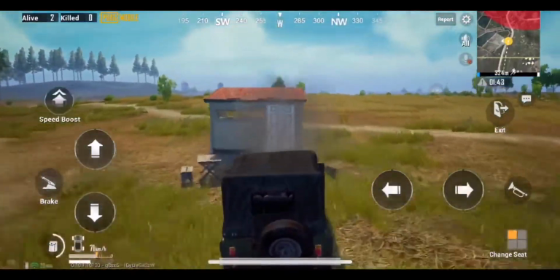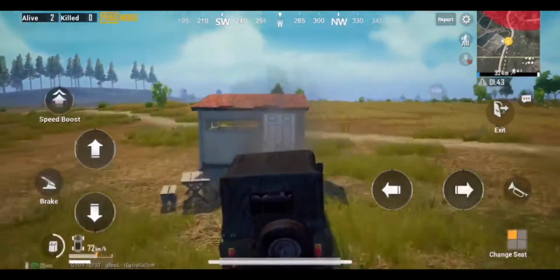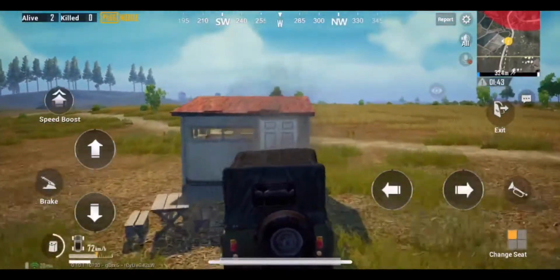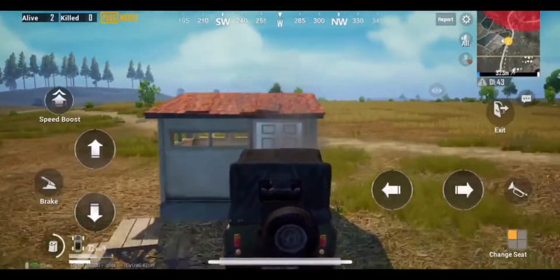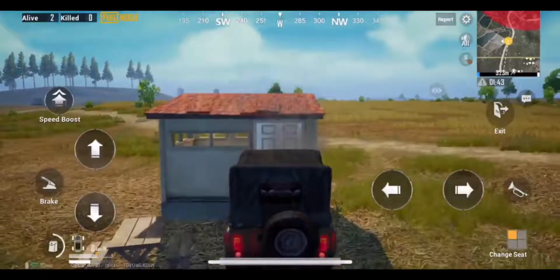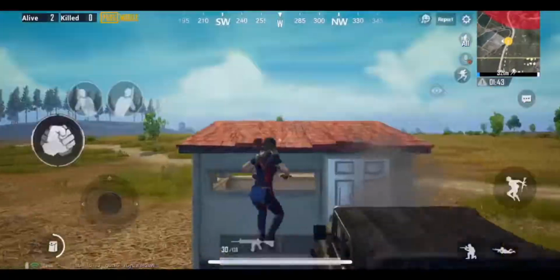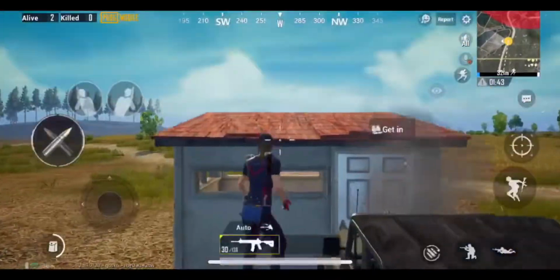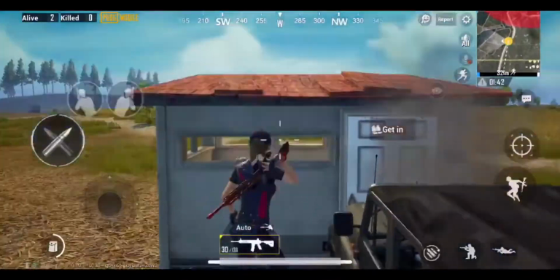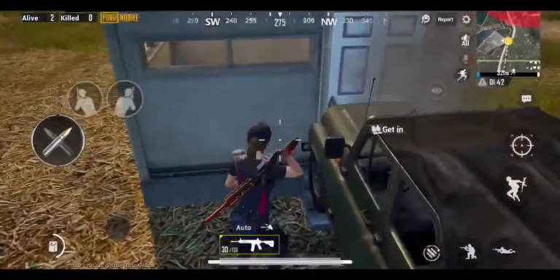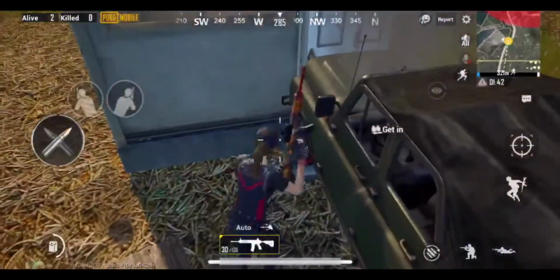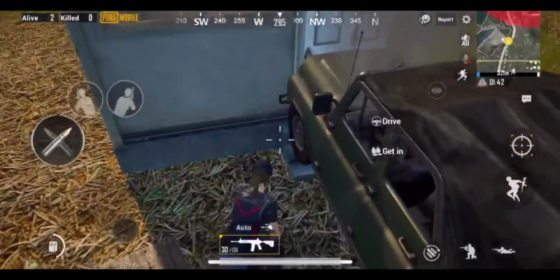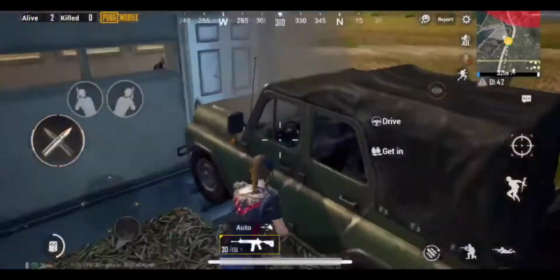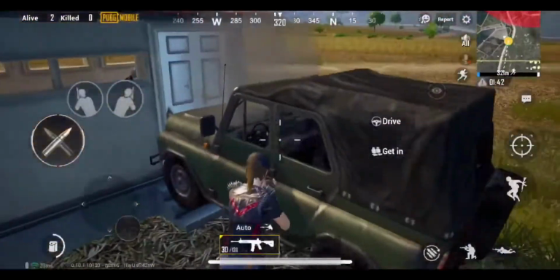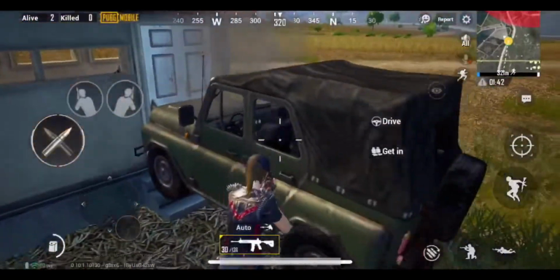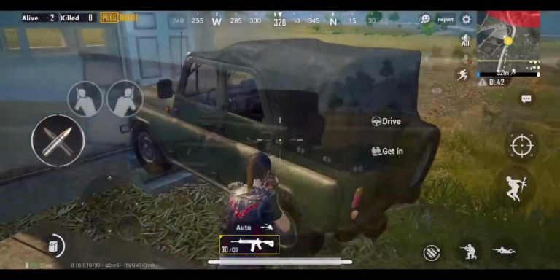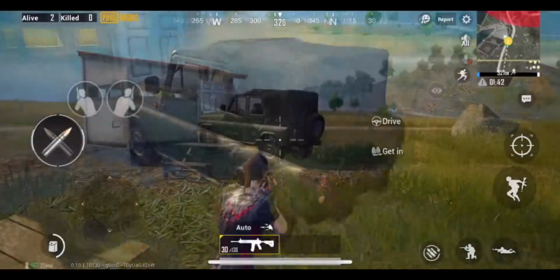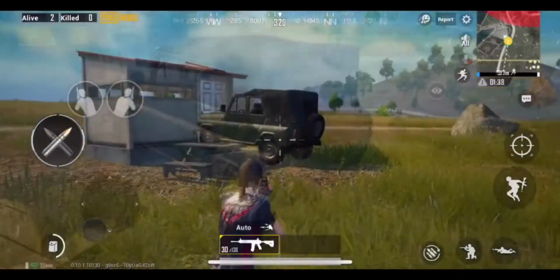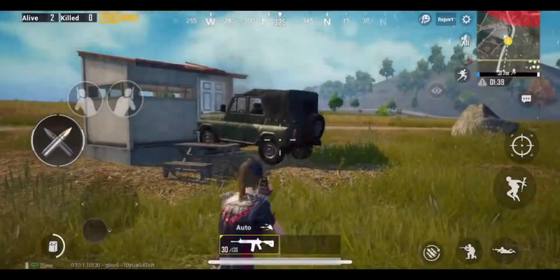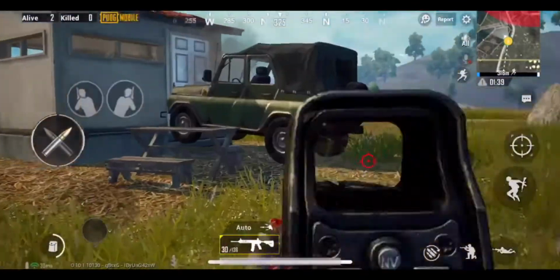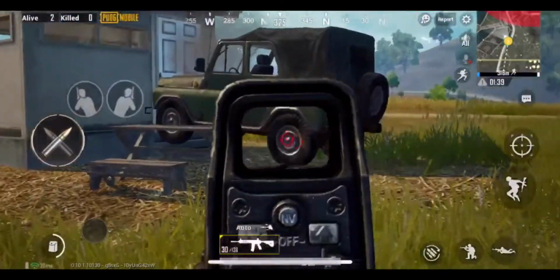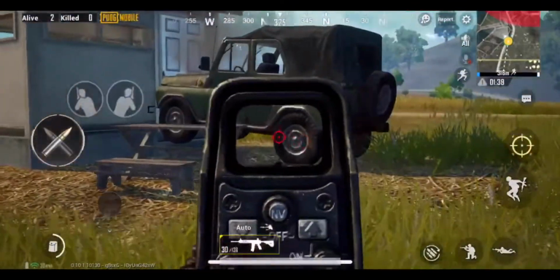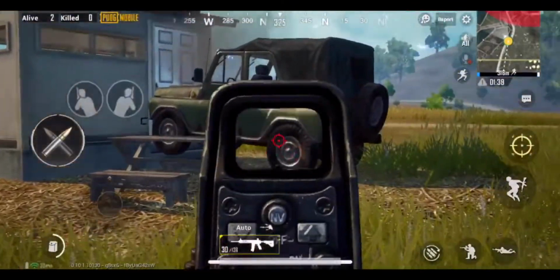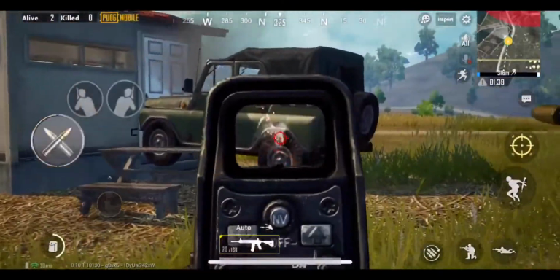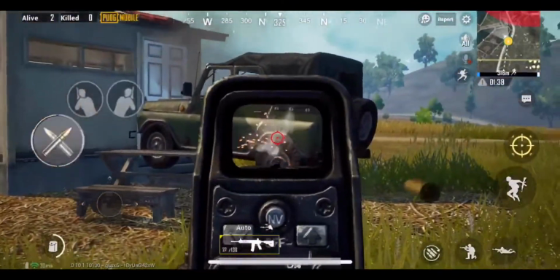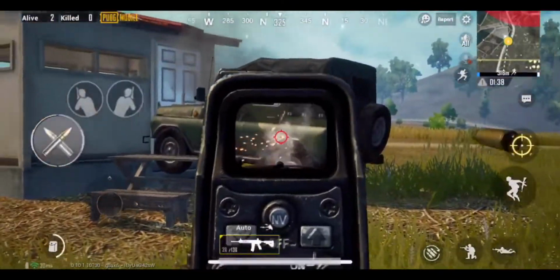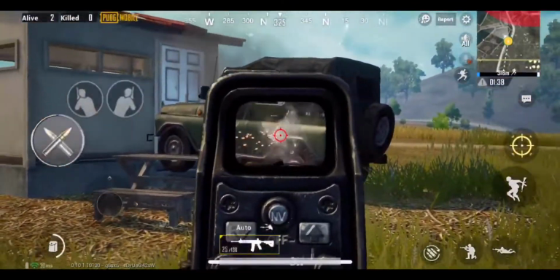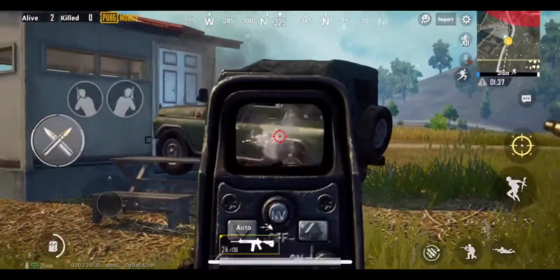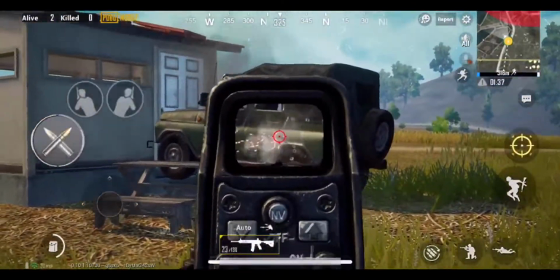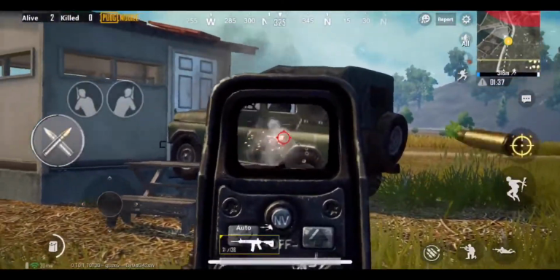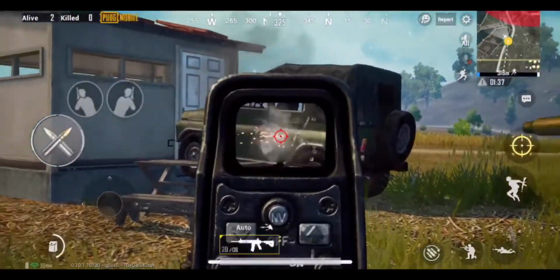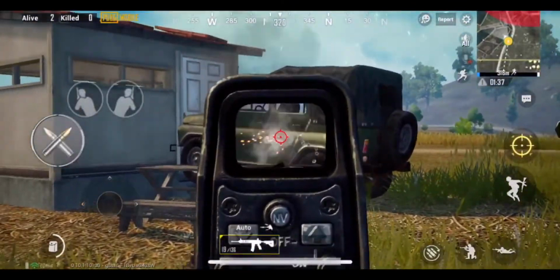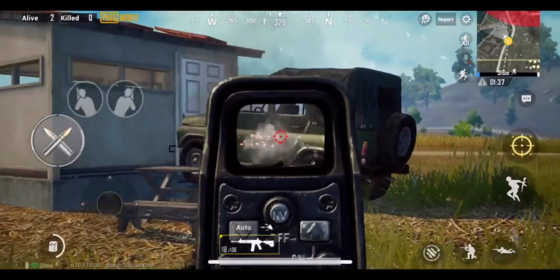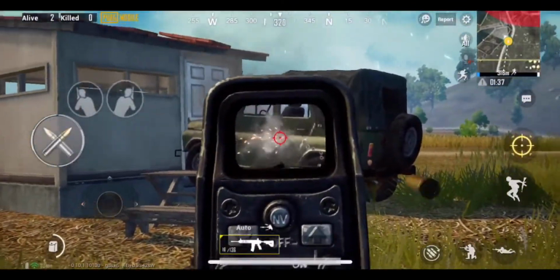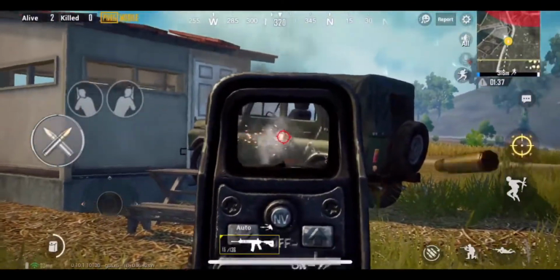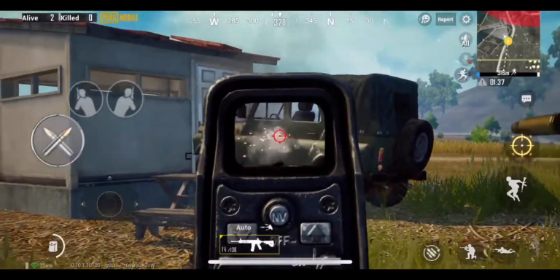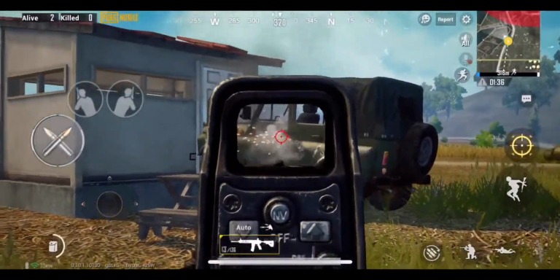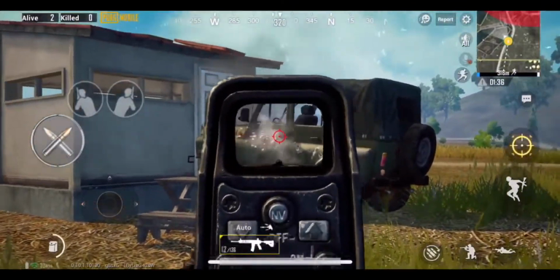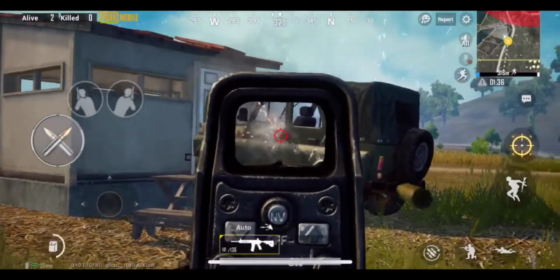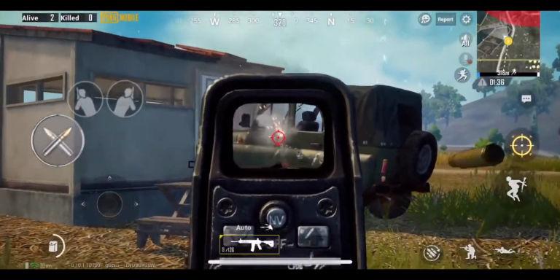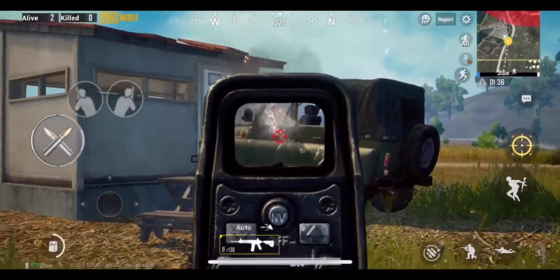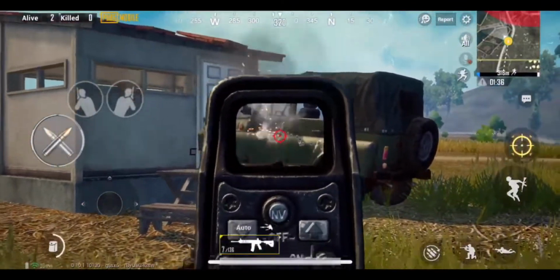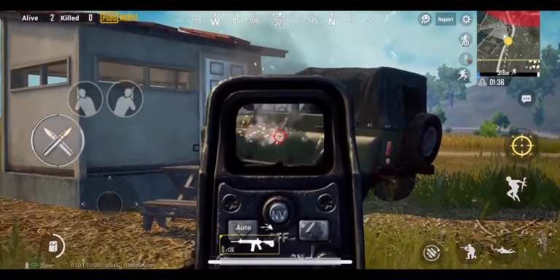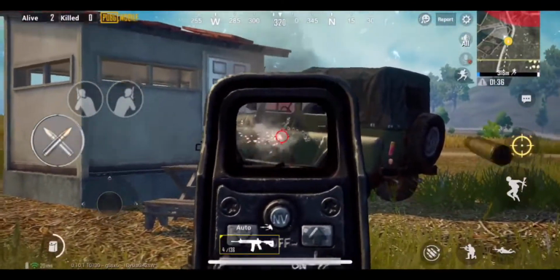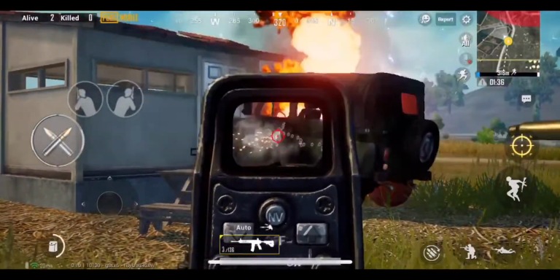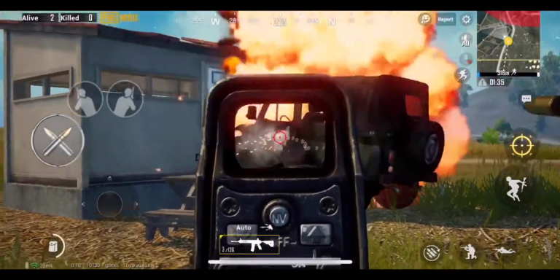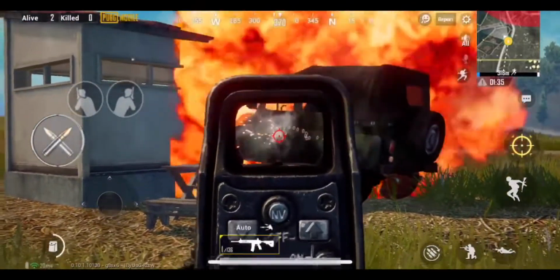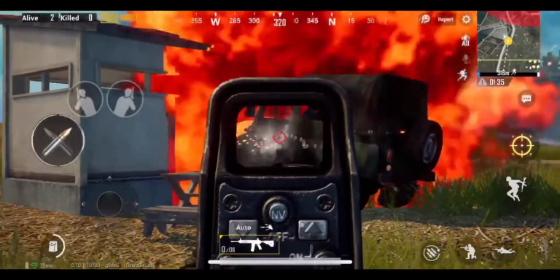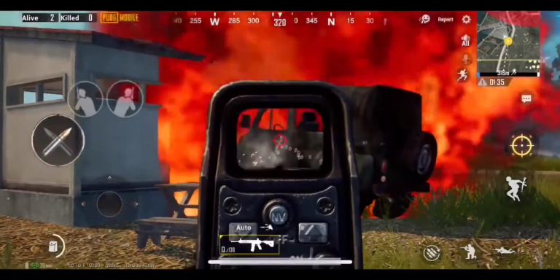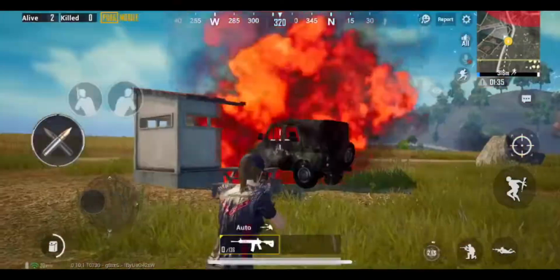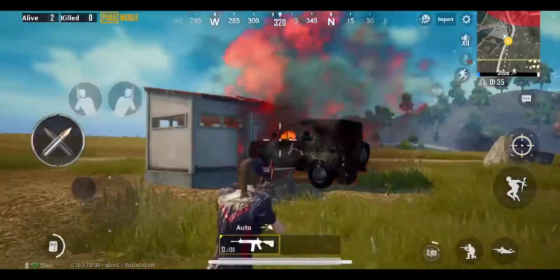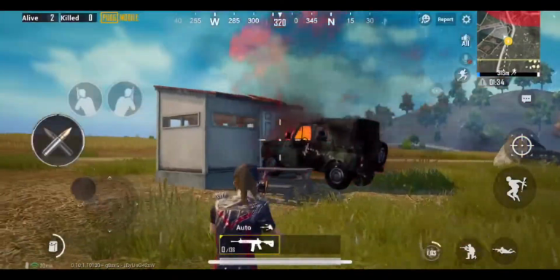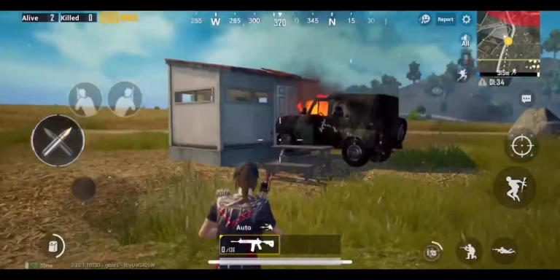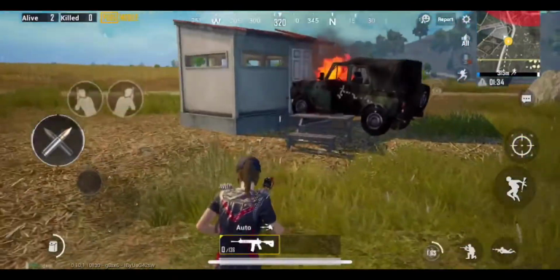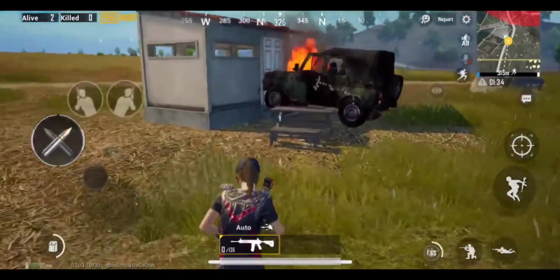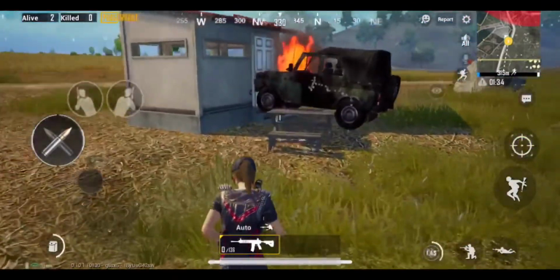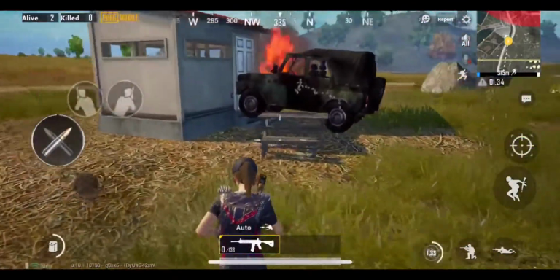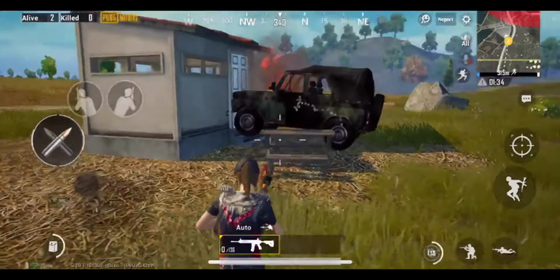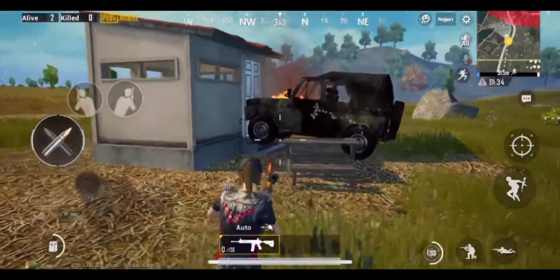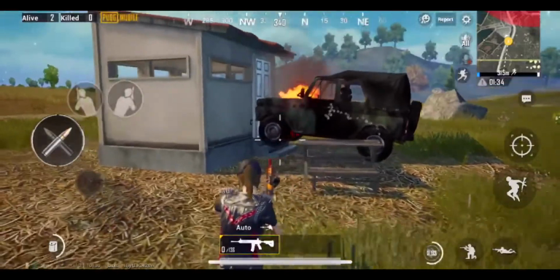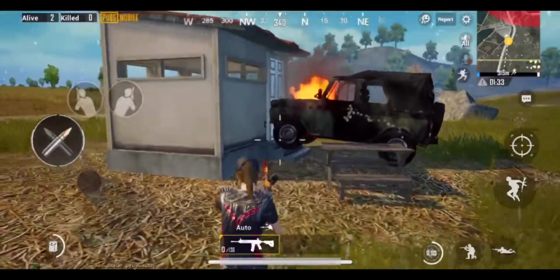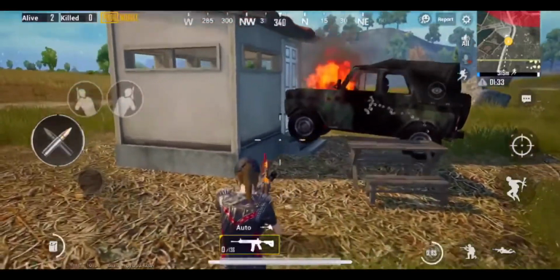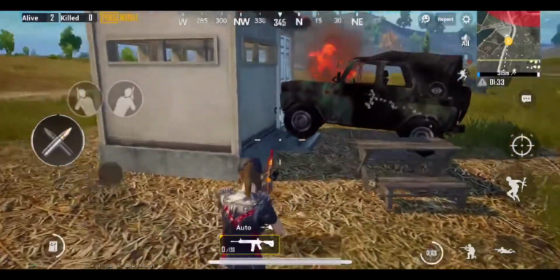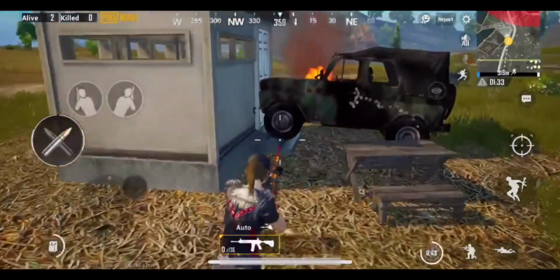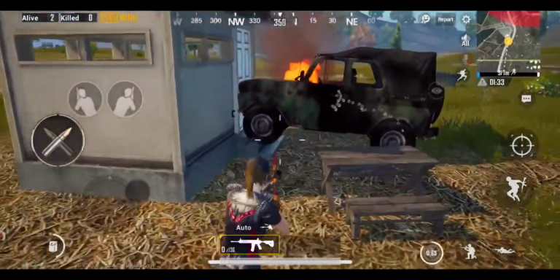If you spot an enemy in any of these shacks, park a vehicle in front of its door and burst it. Your enemy would be trapped in it forever.